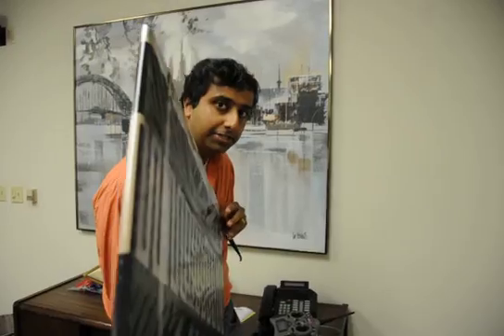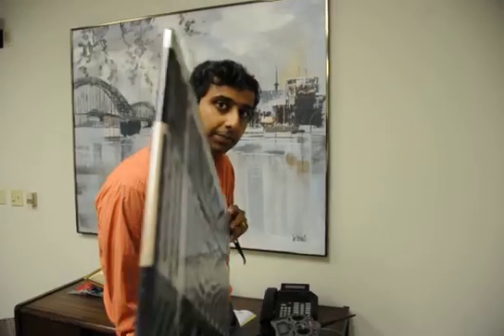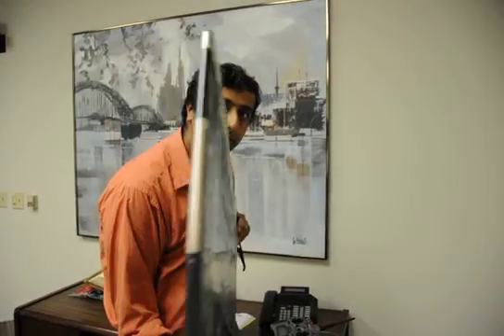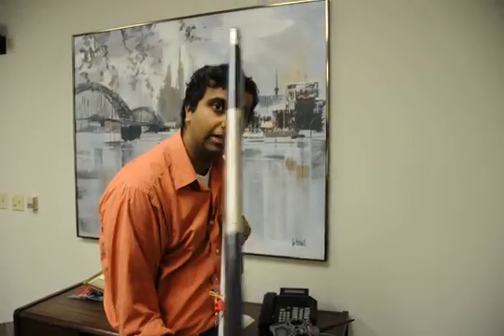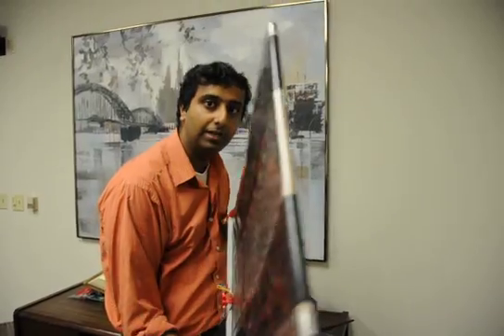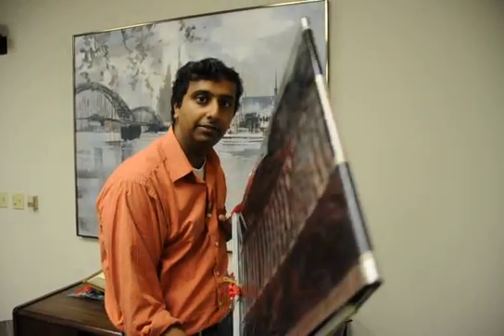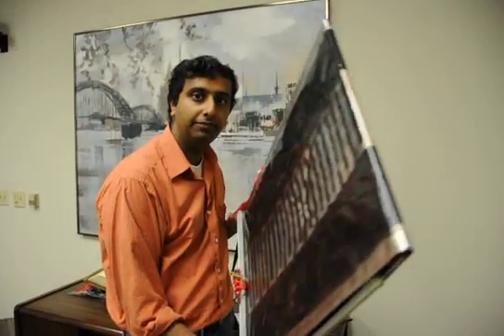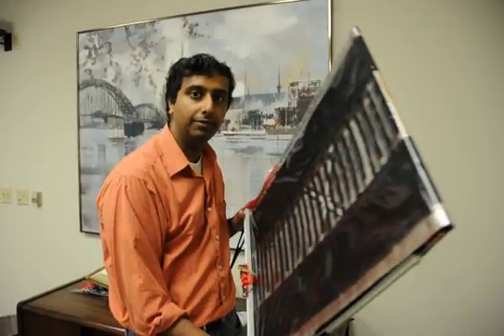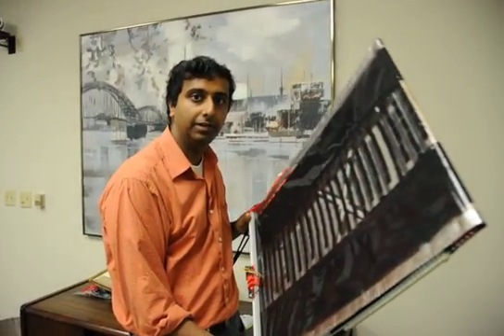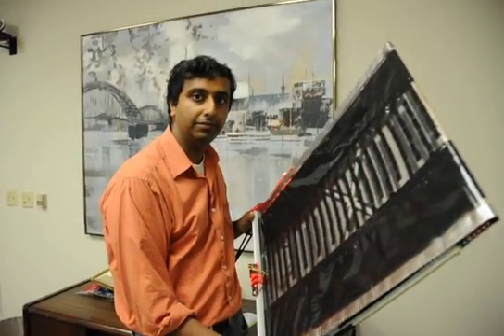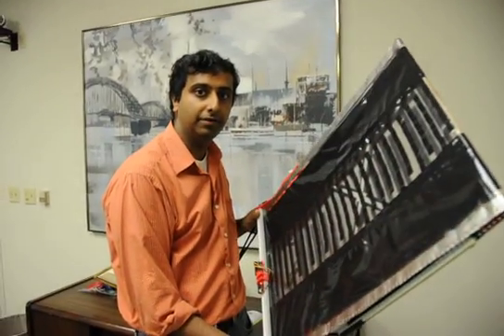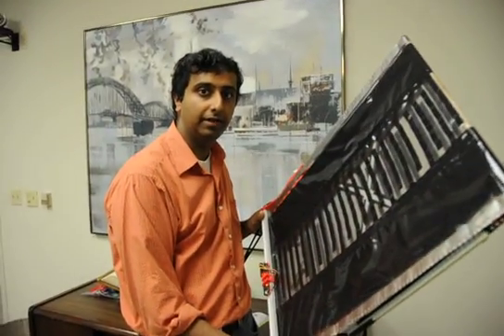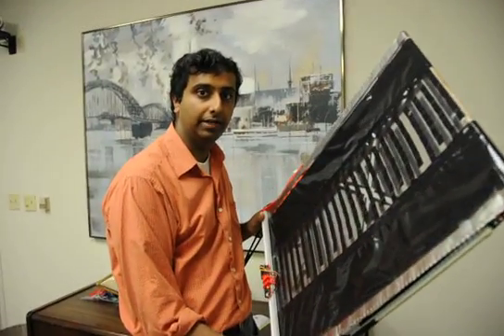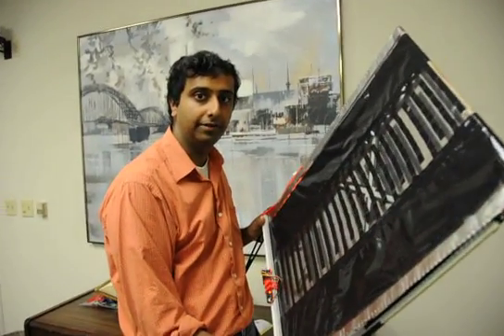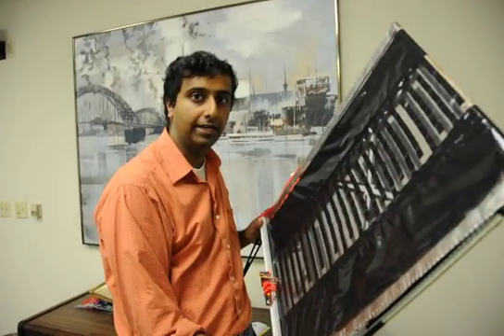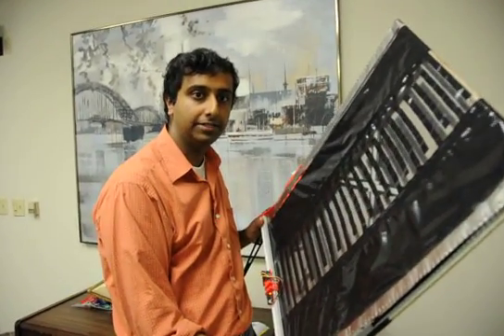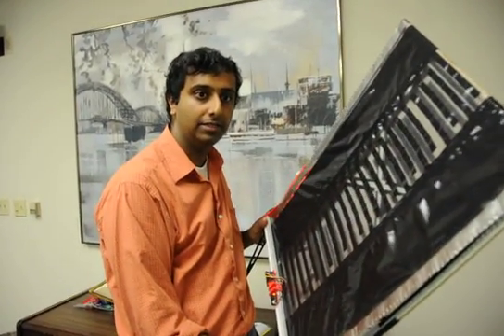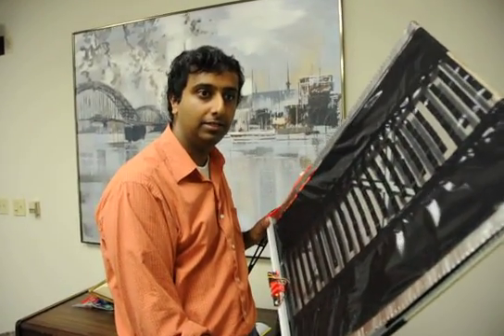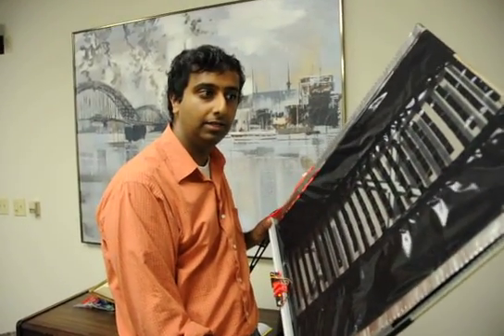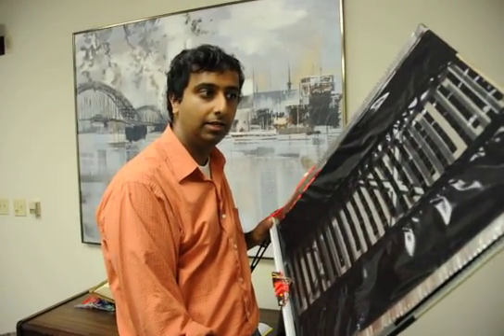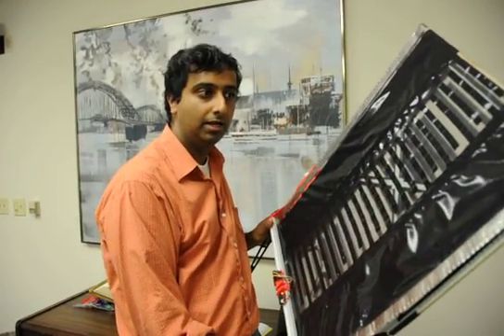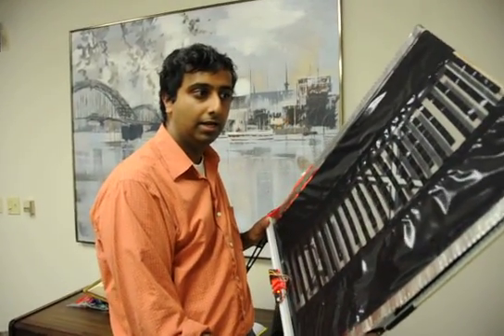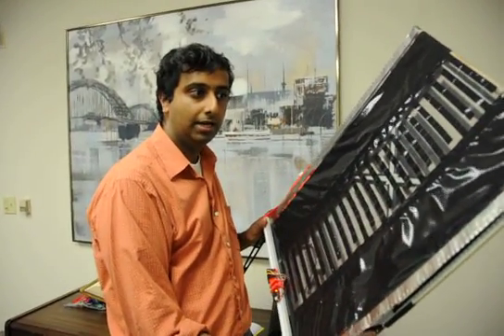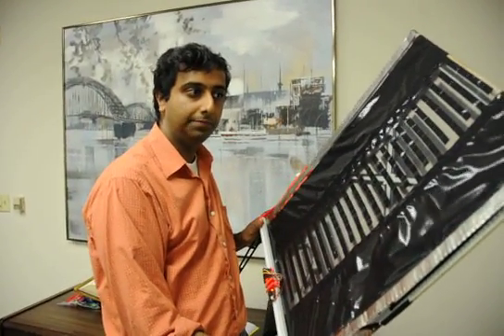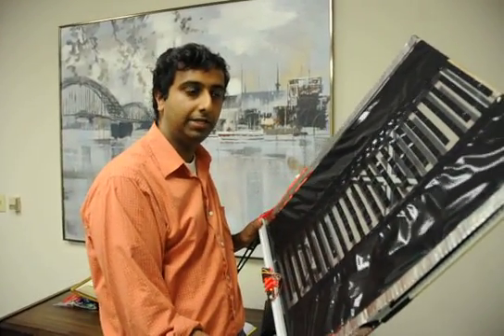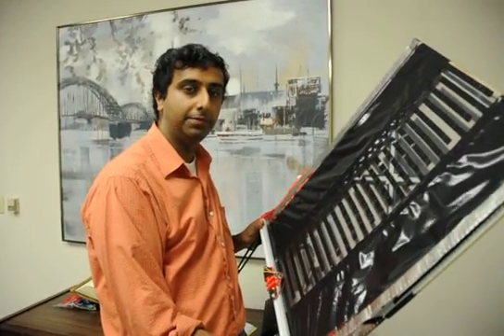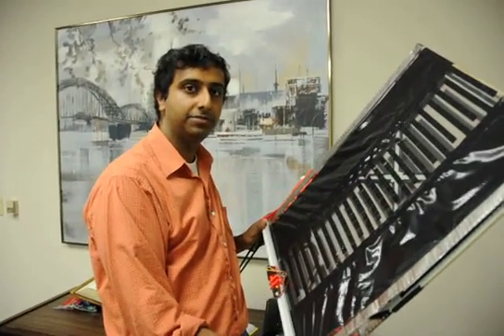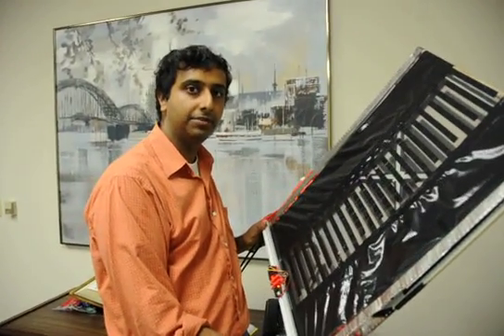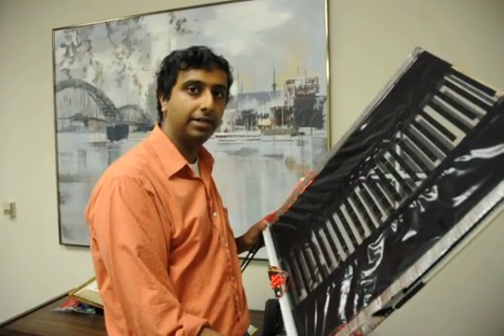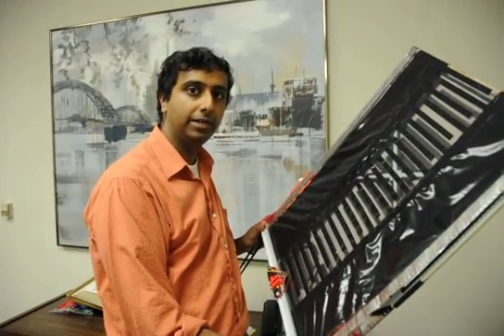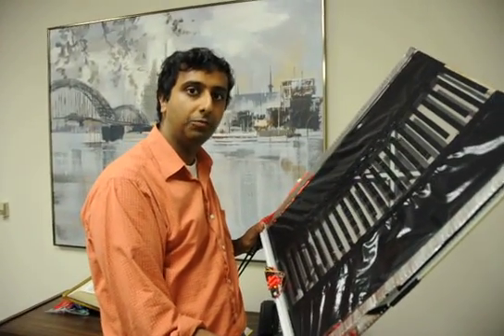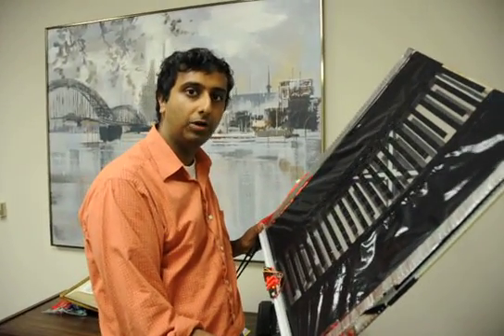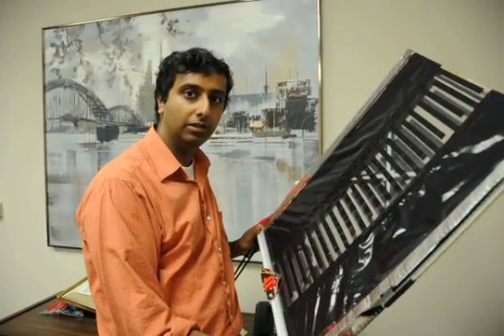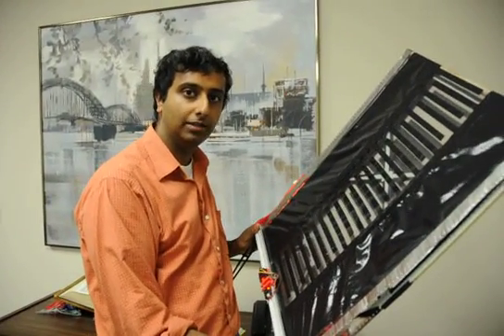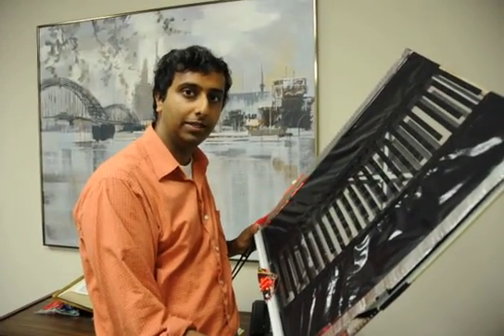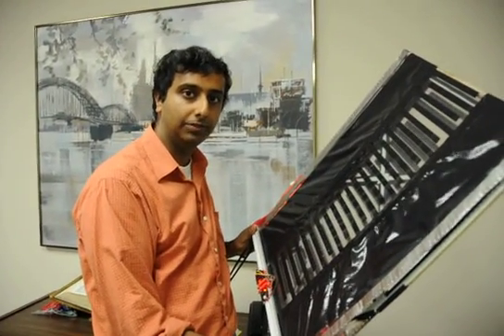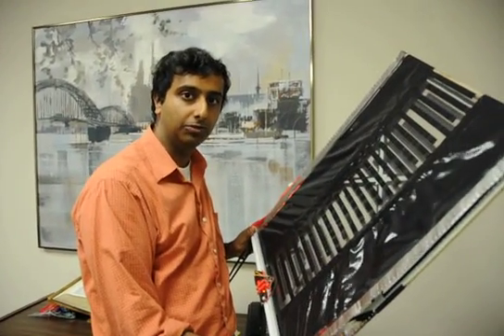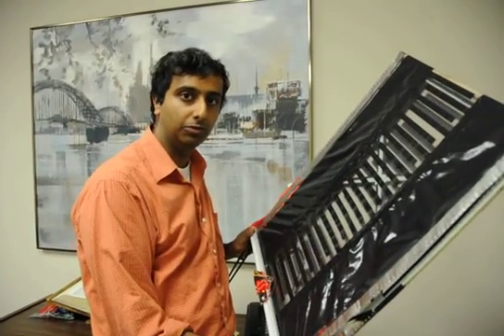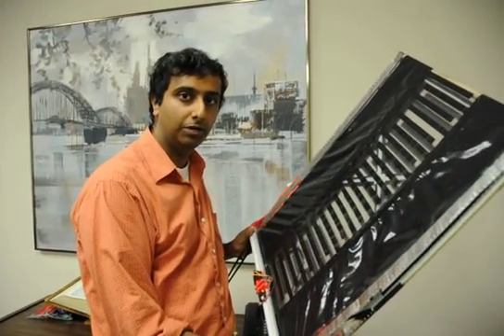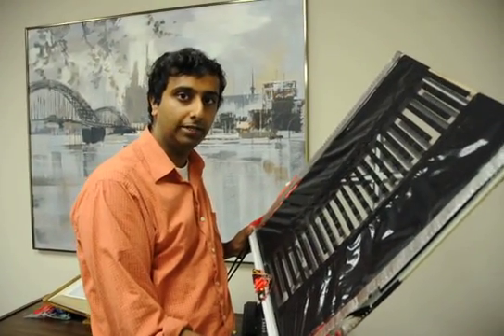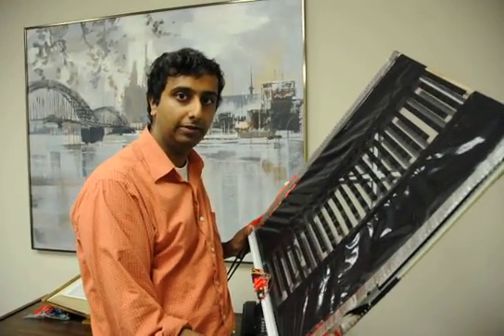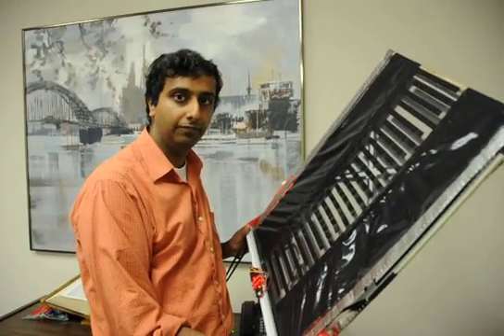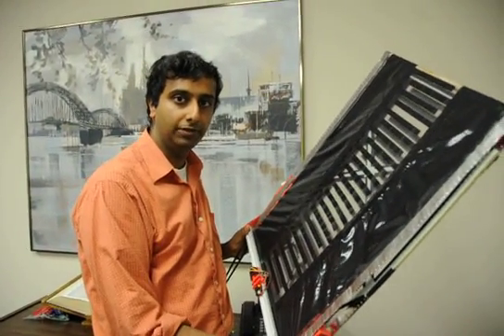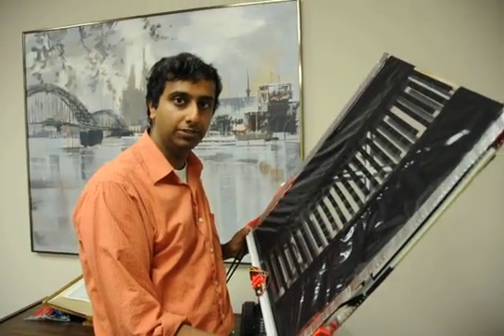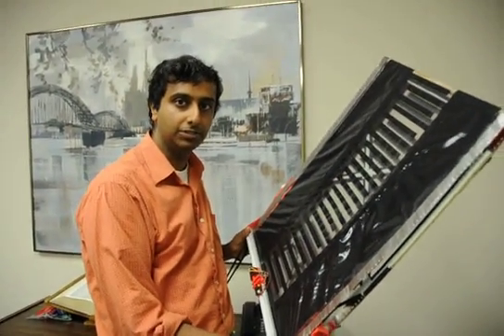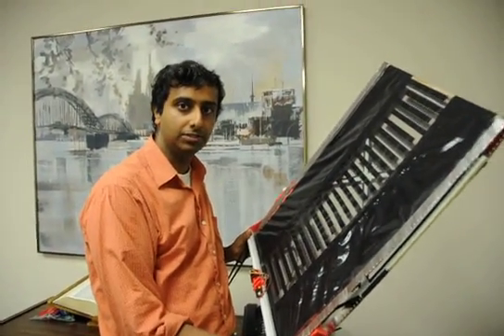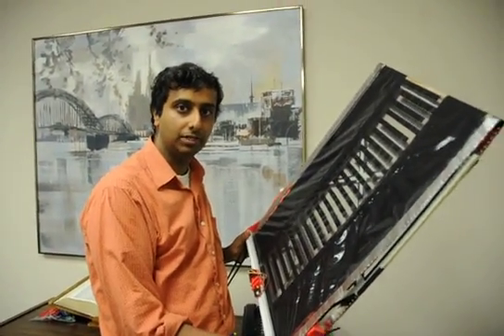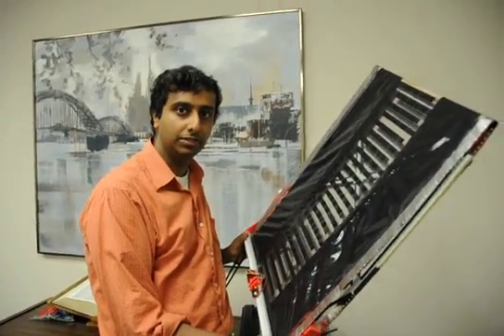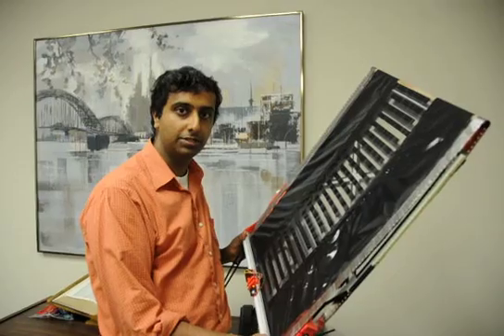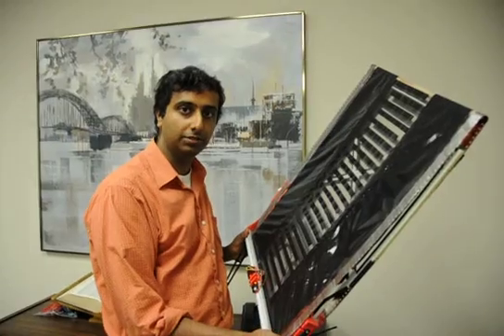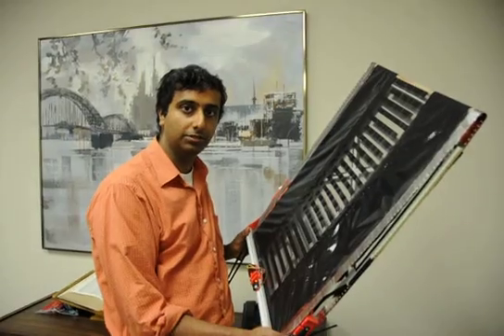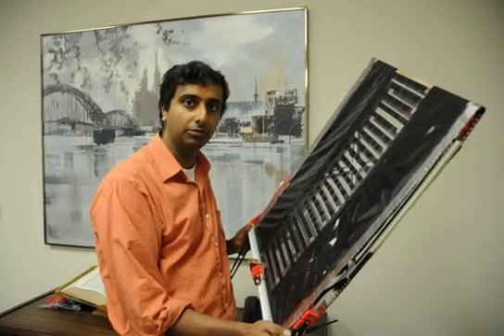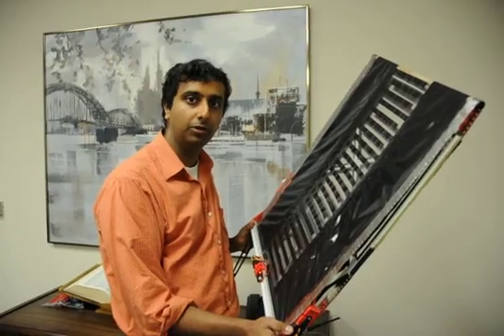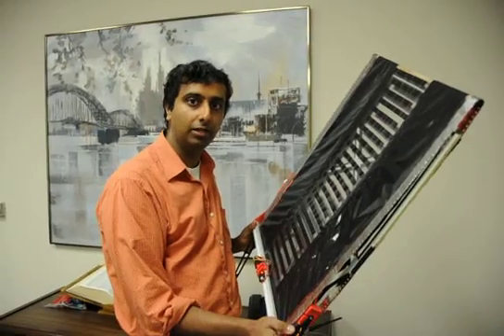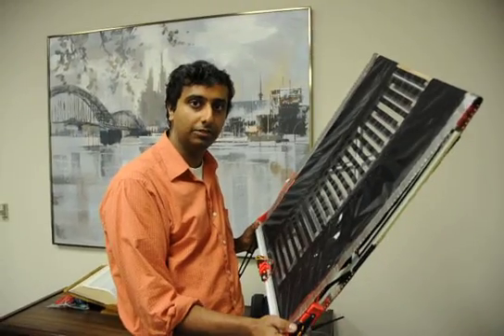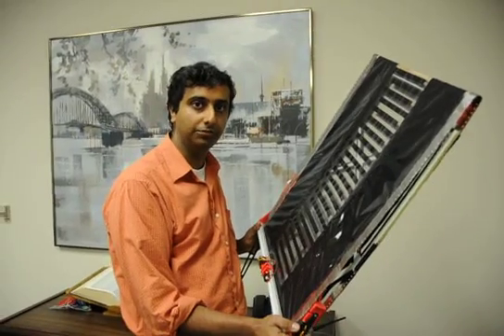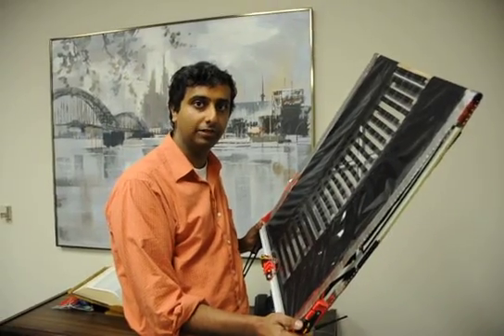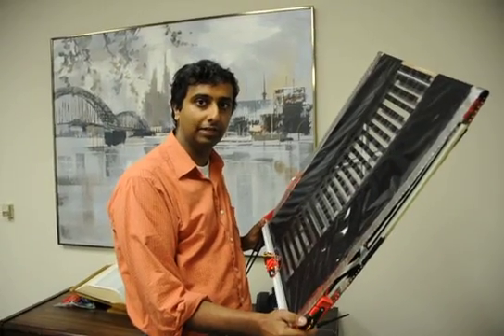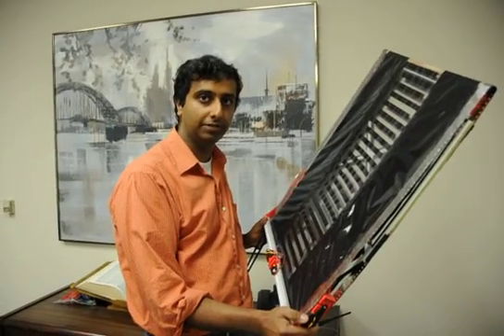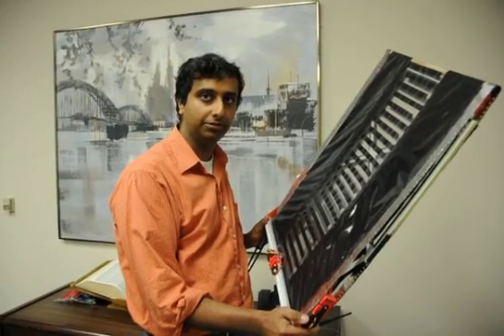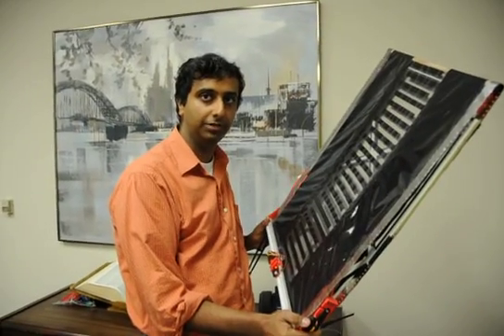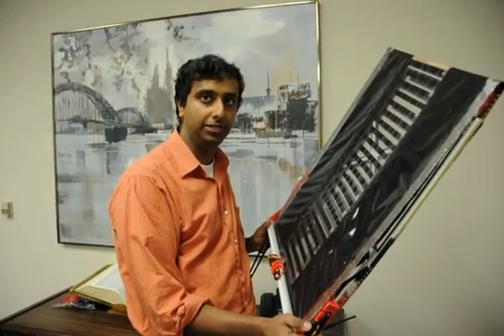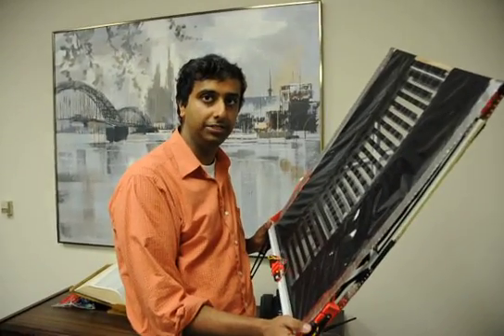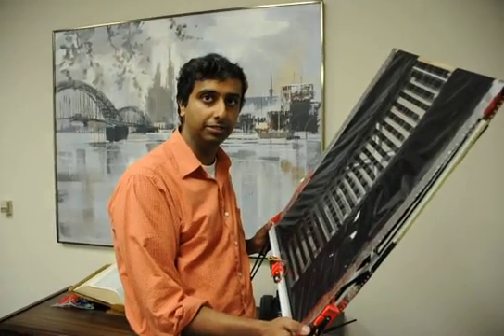This is Rallad from SRI International. I'm demonstrating a wall climbing robot which is stuck to the wall using electro adhesion.